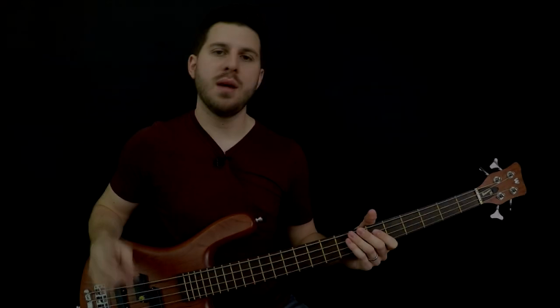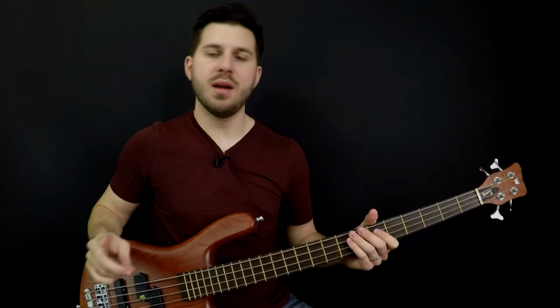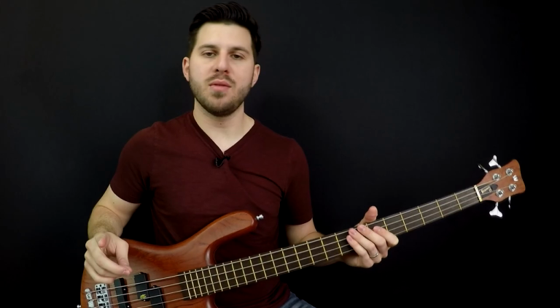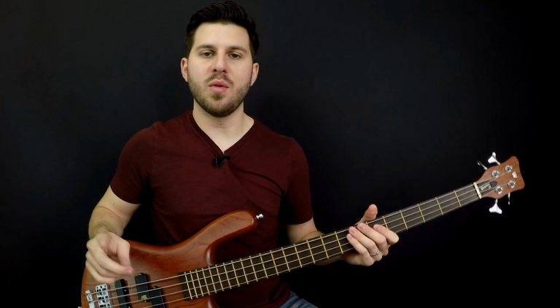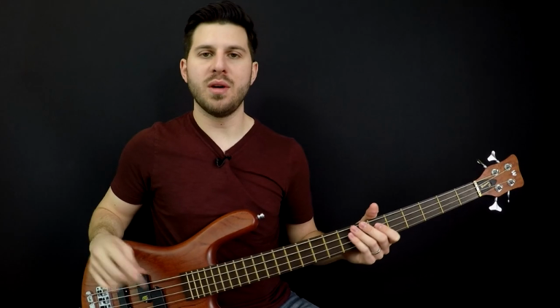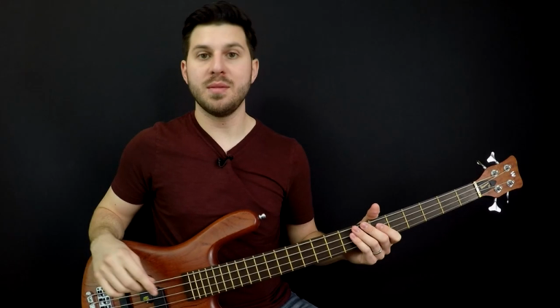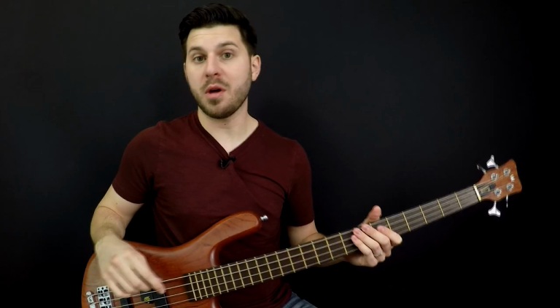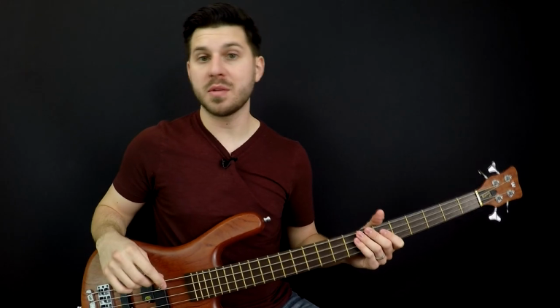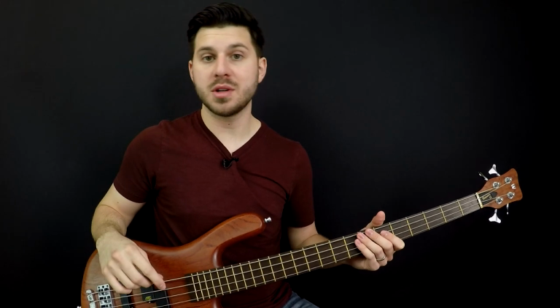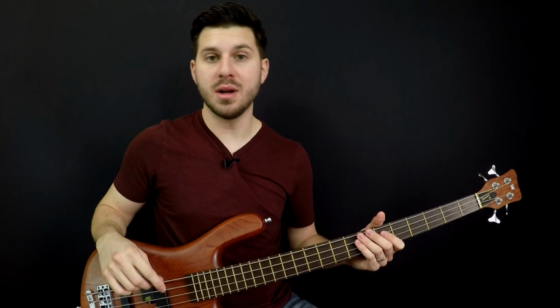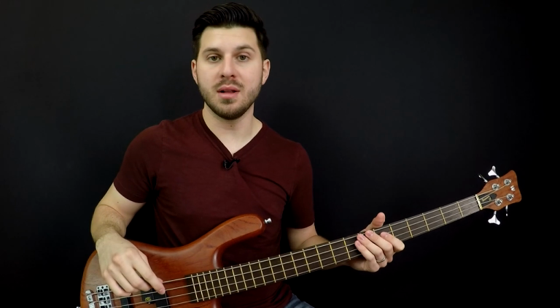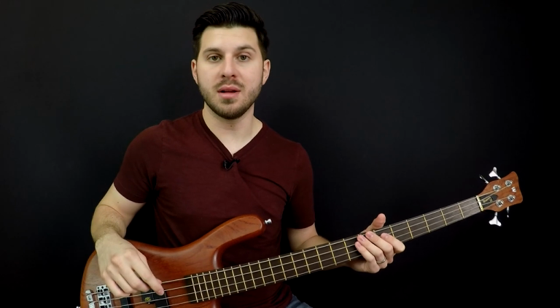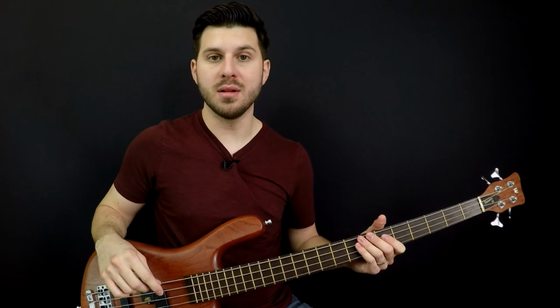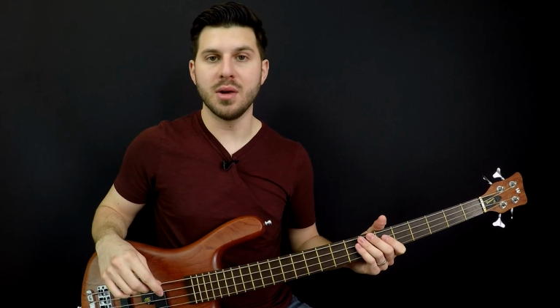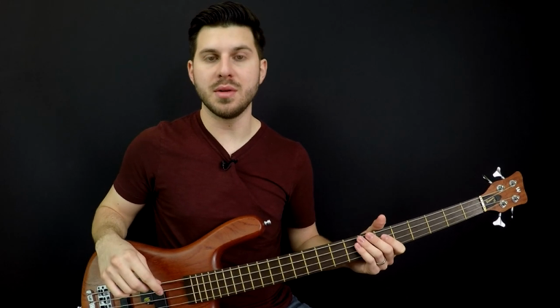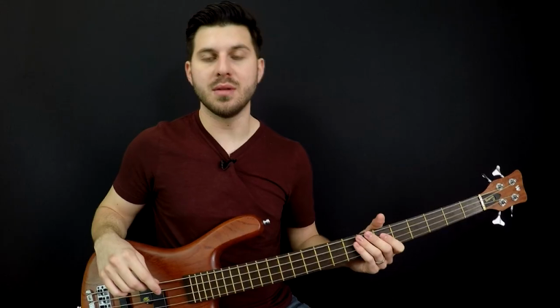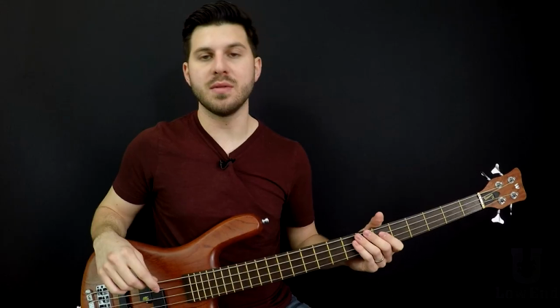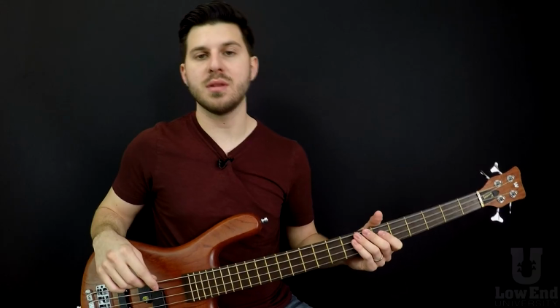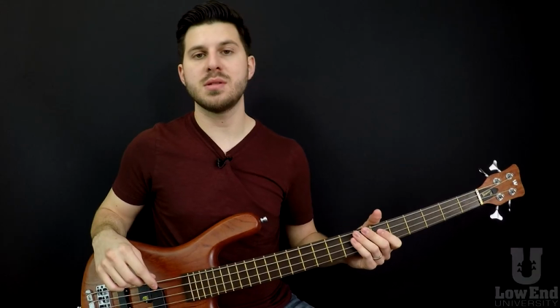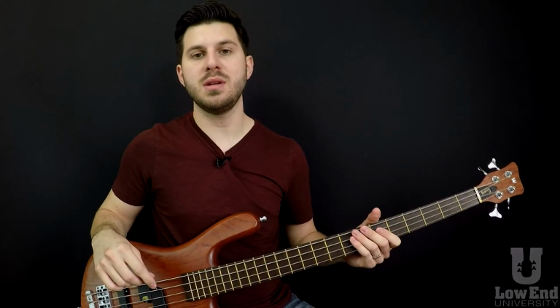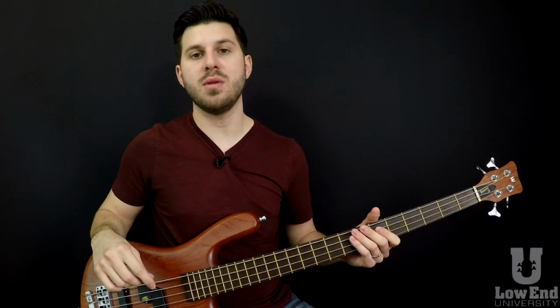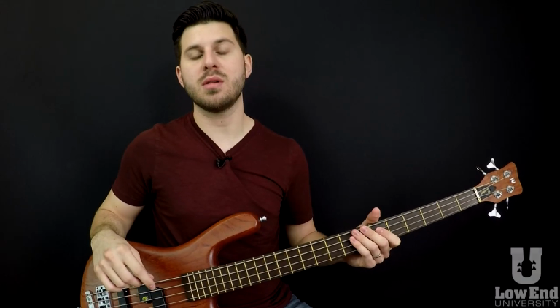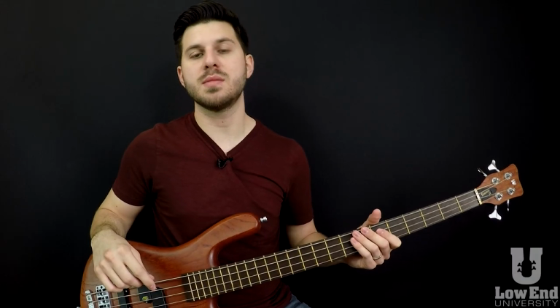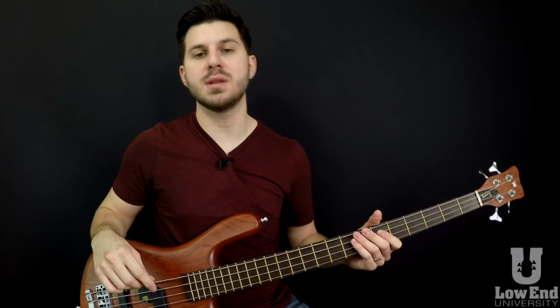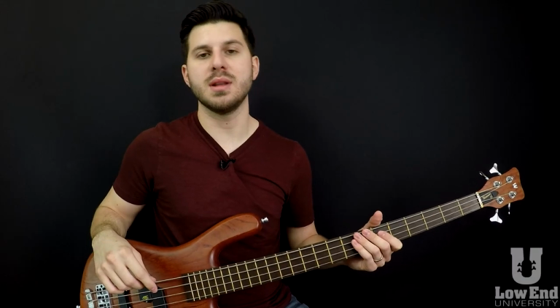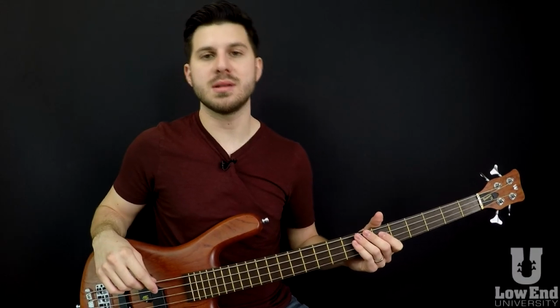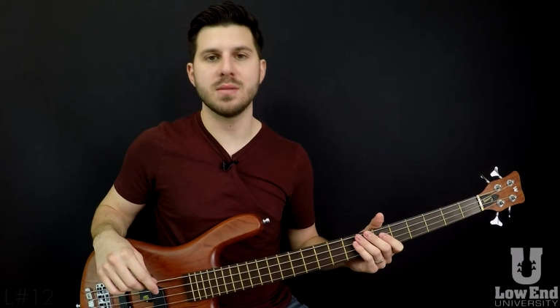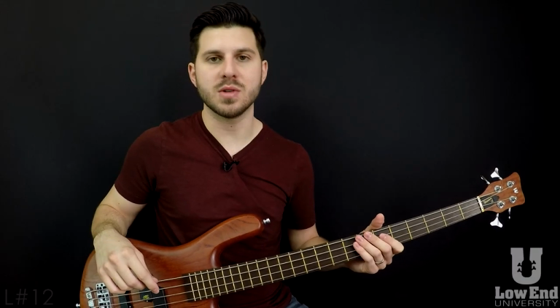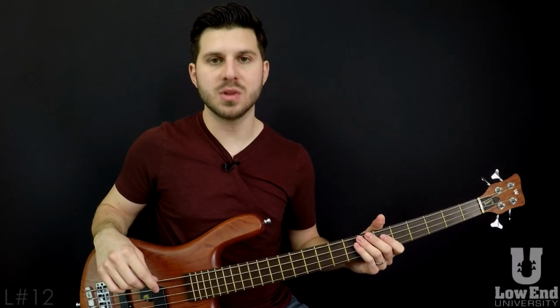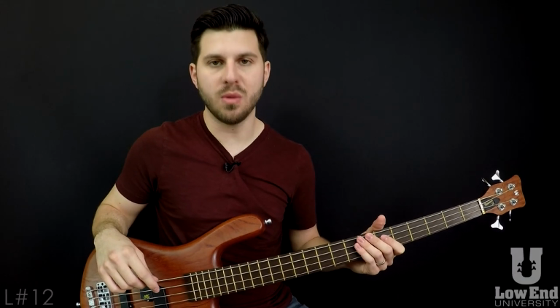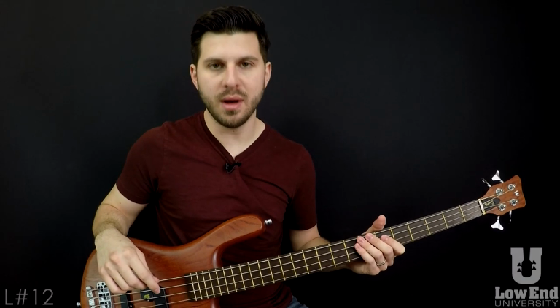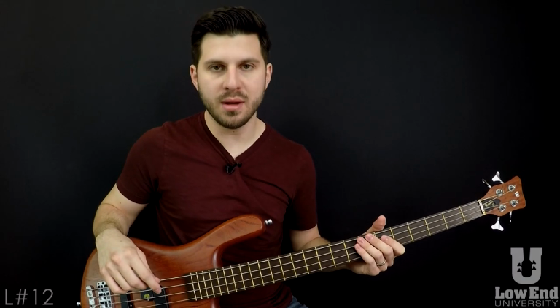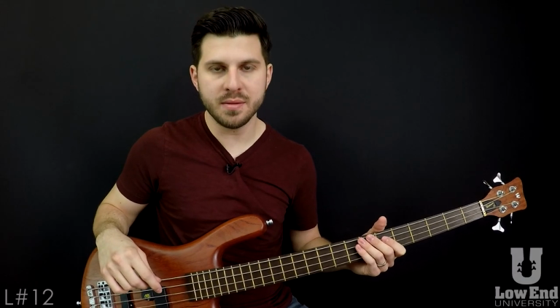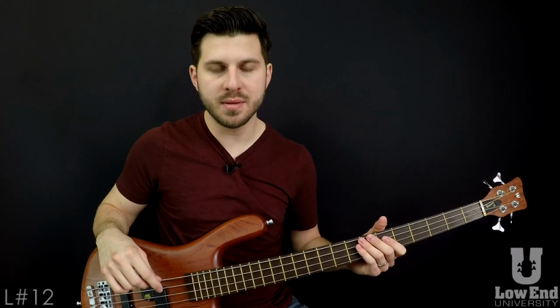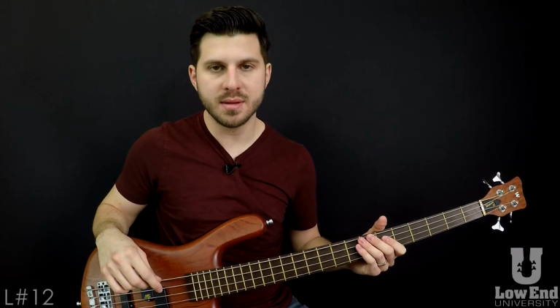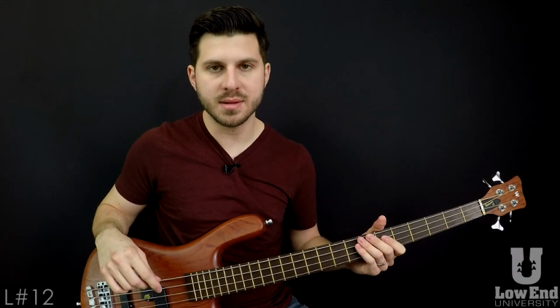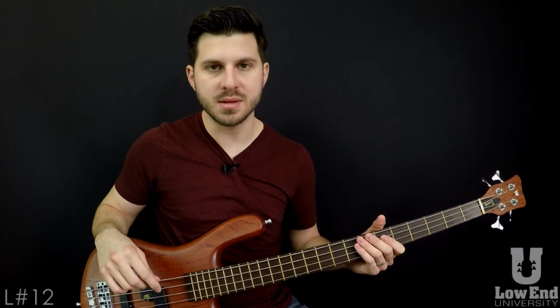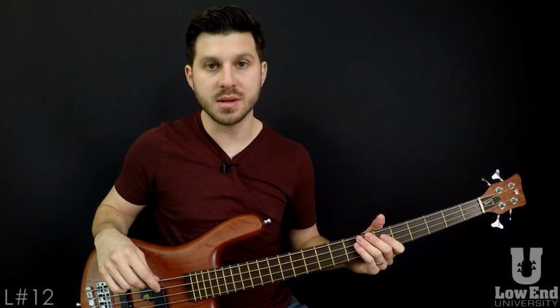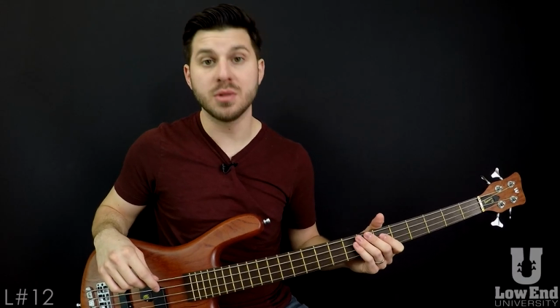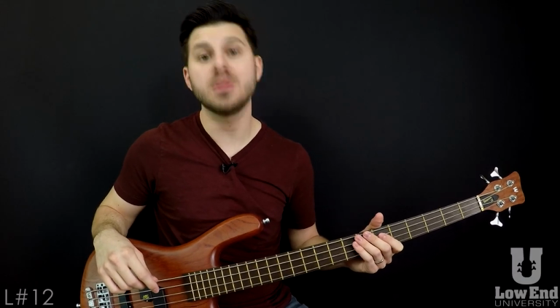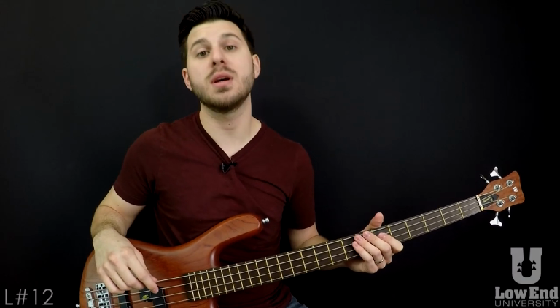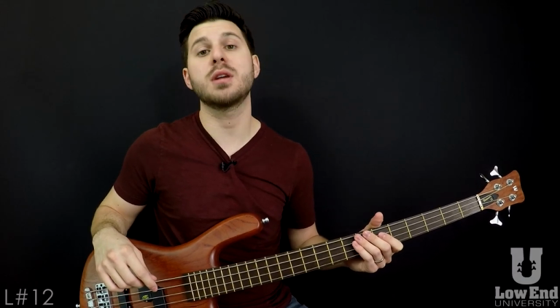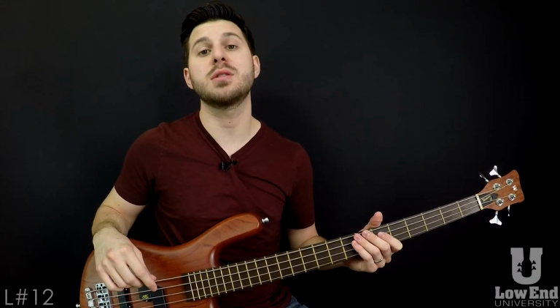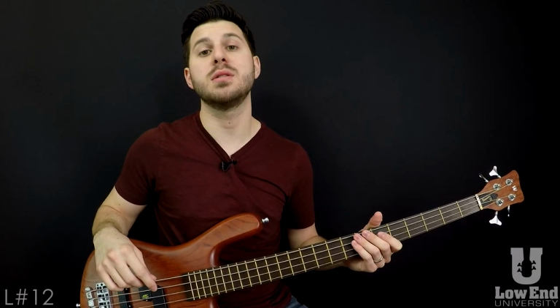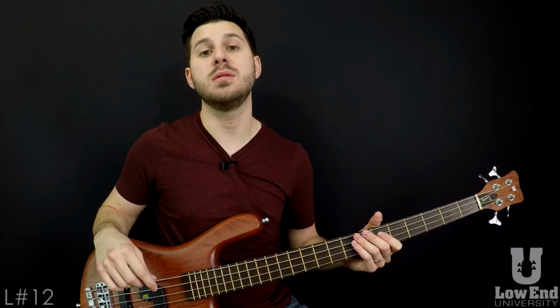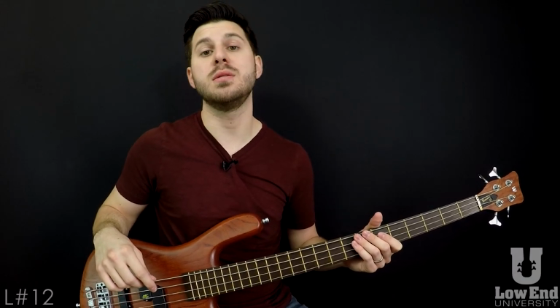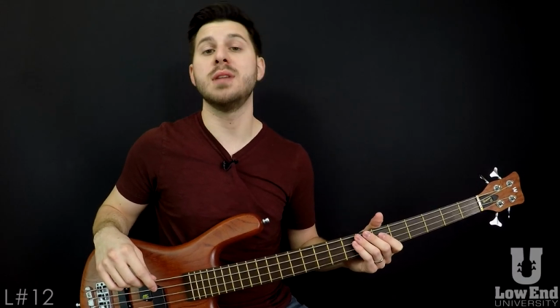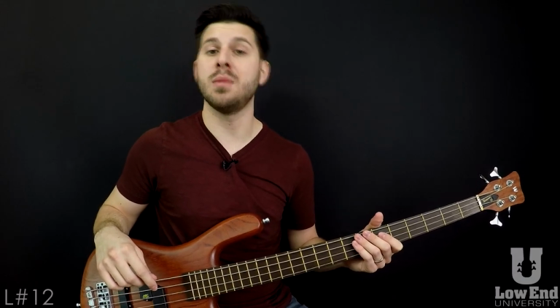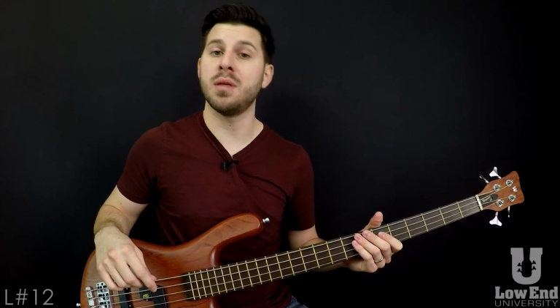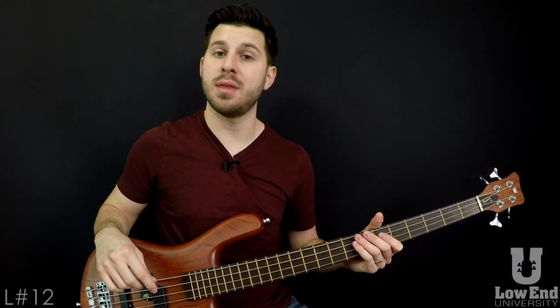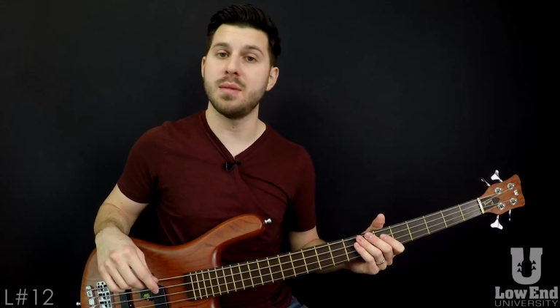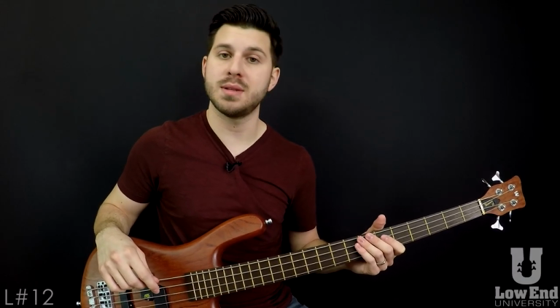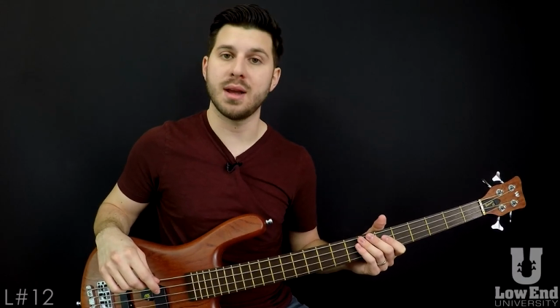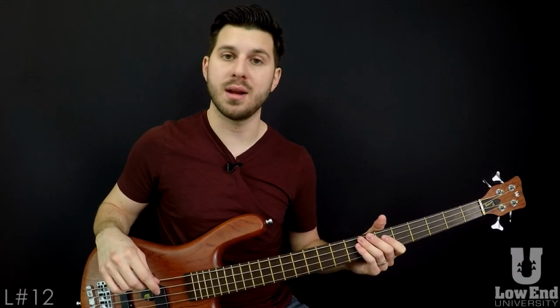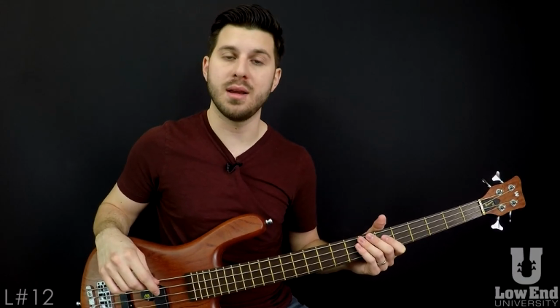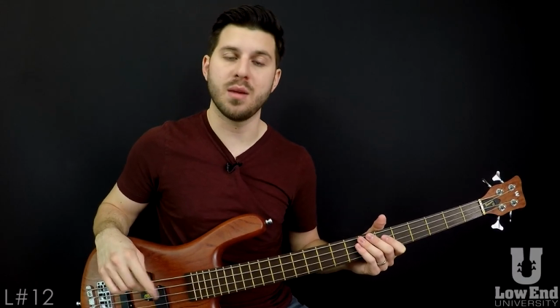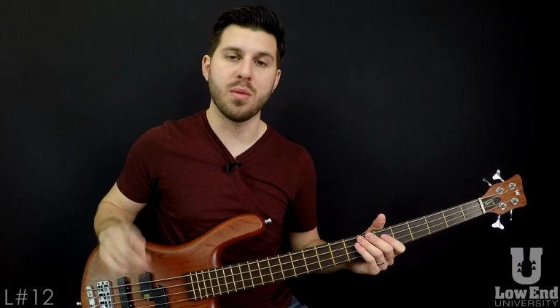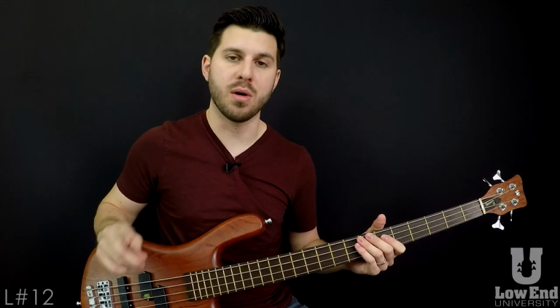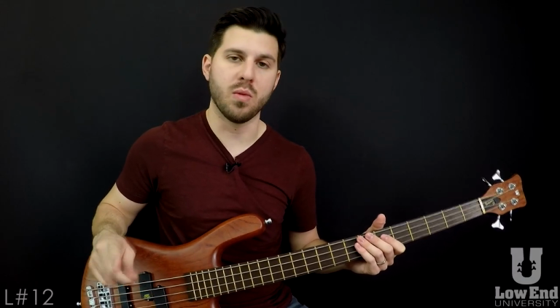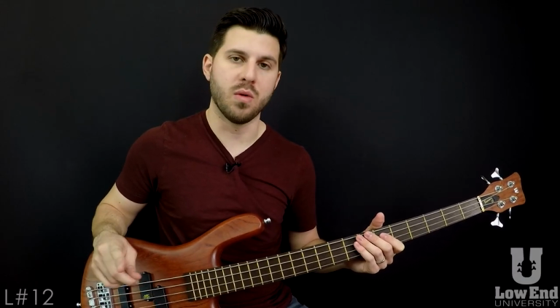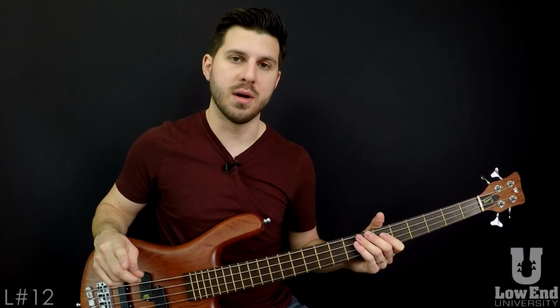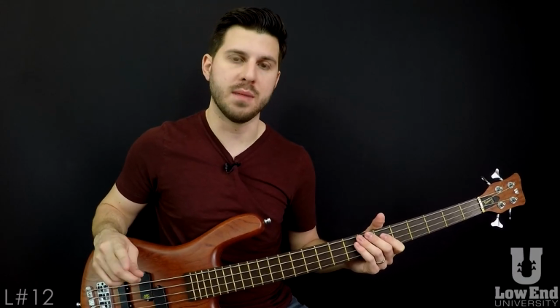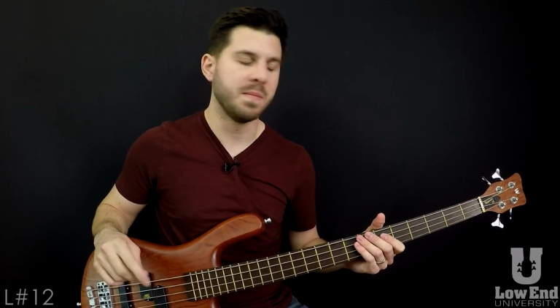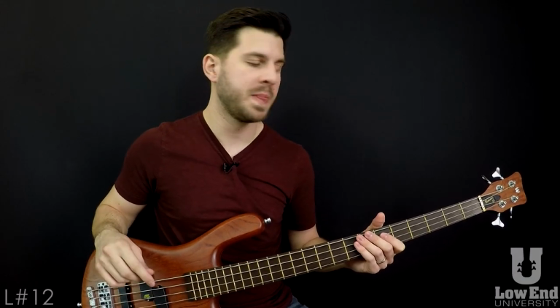Hey everyone, Marc Michel here at Lowen University. Welcome to lesson number 12. This is Introduction to Double Thump Technique, Part 1.